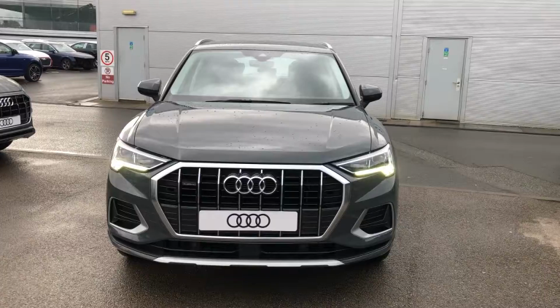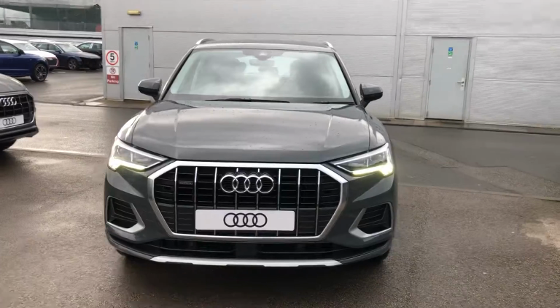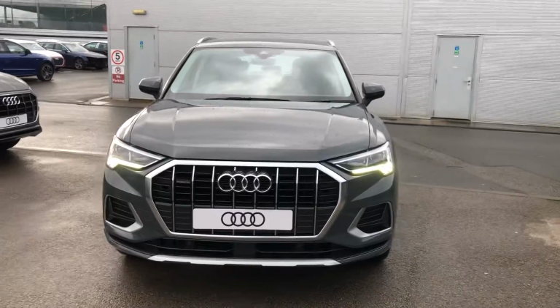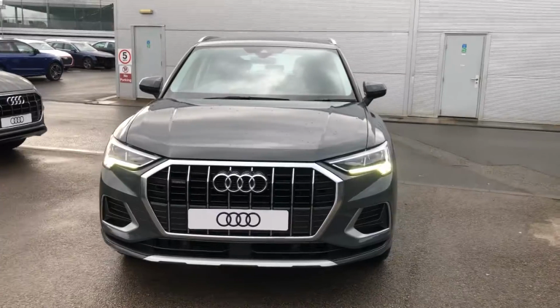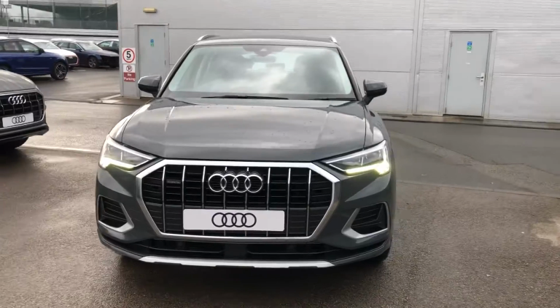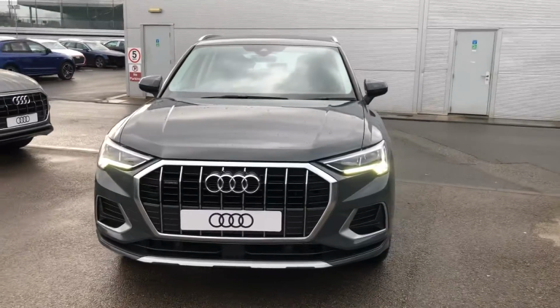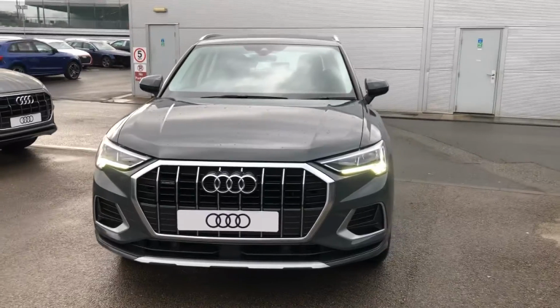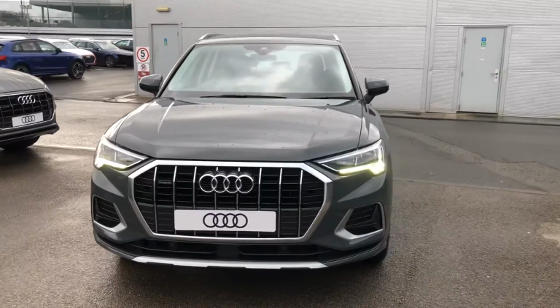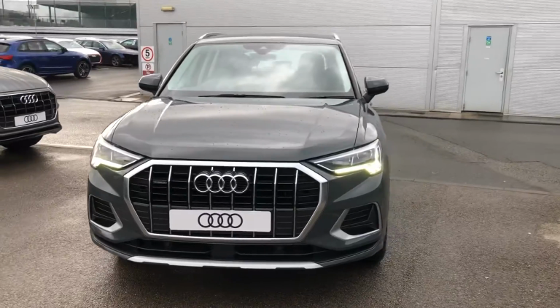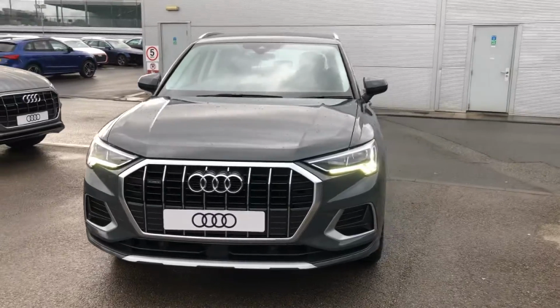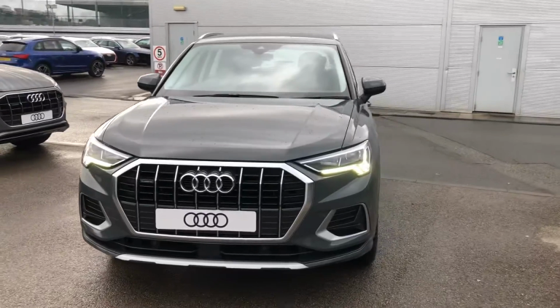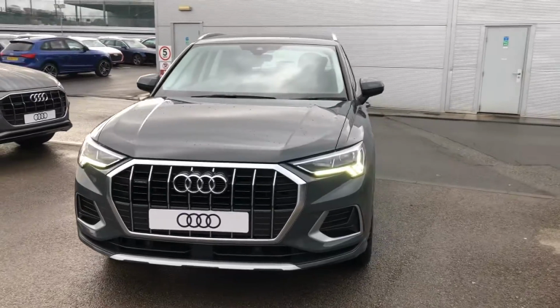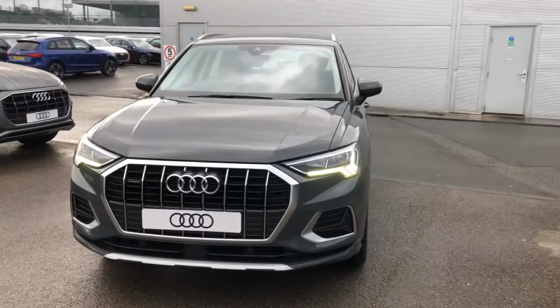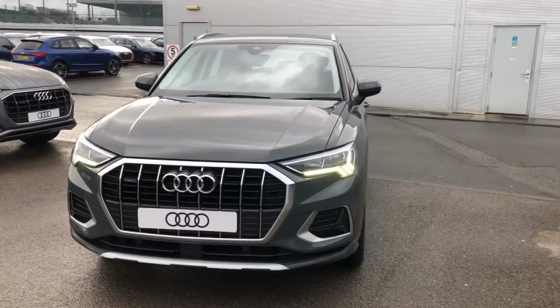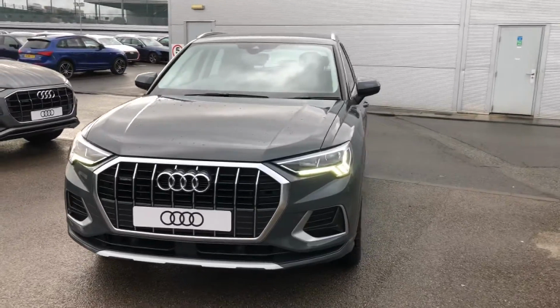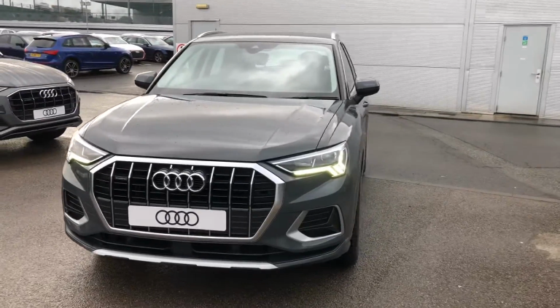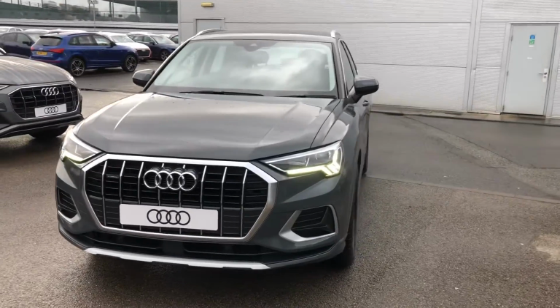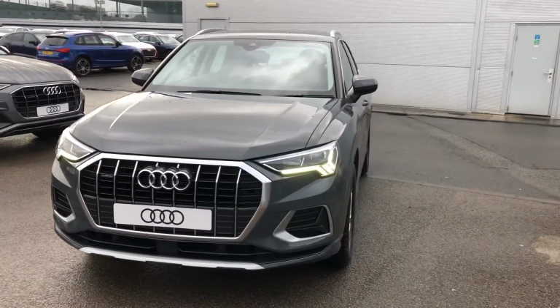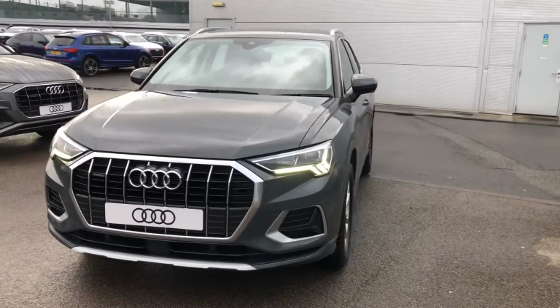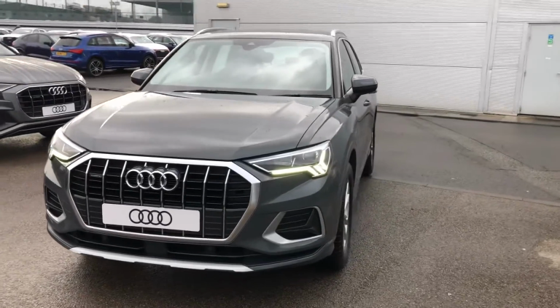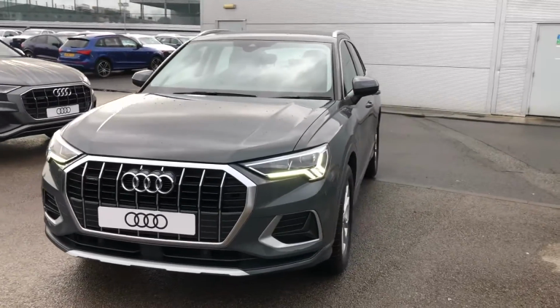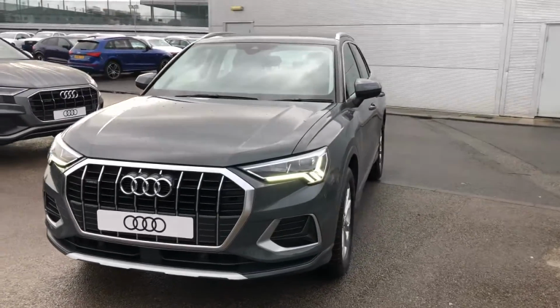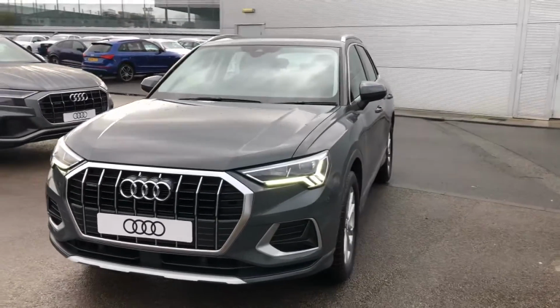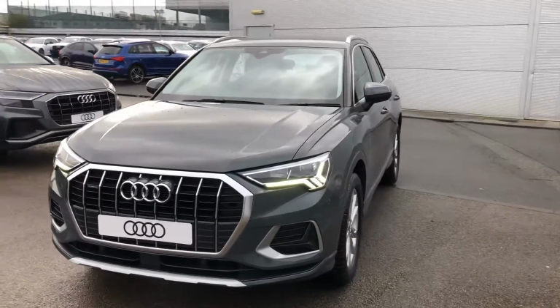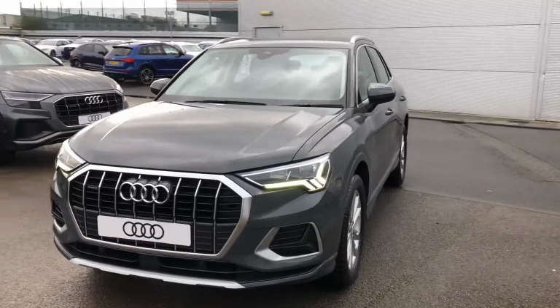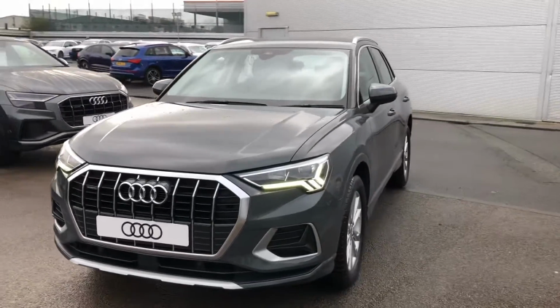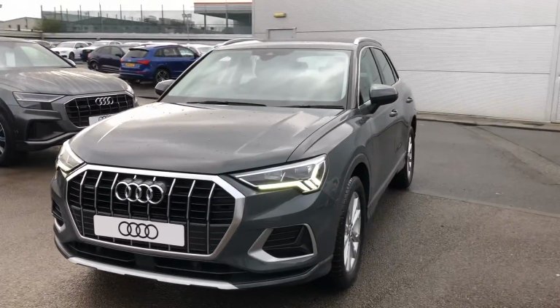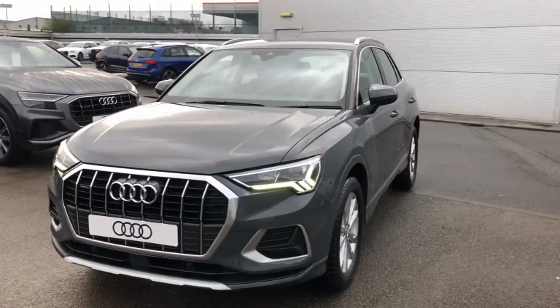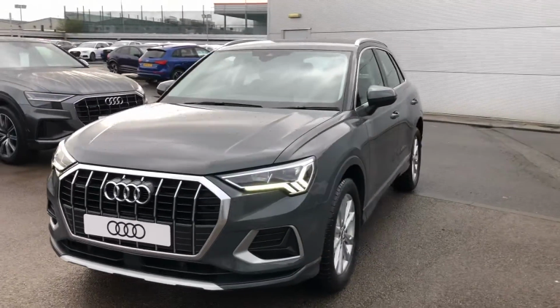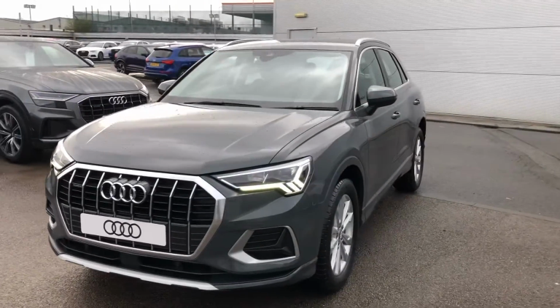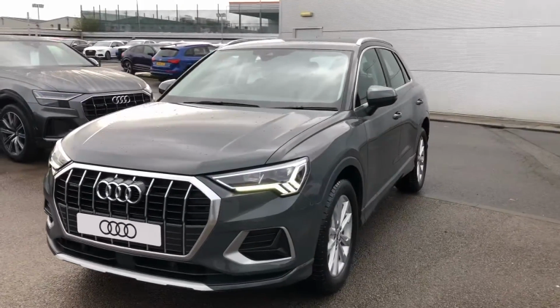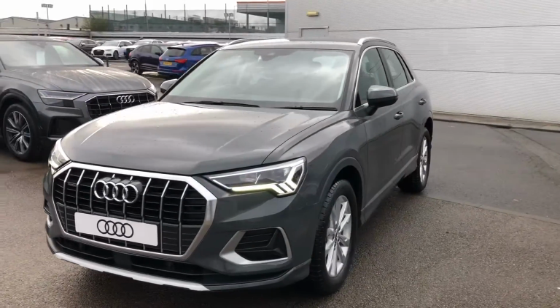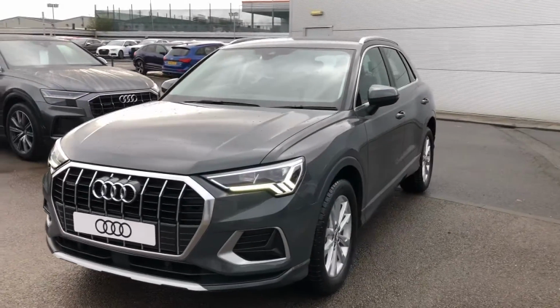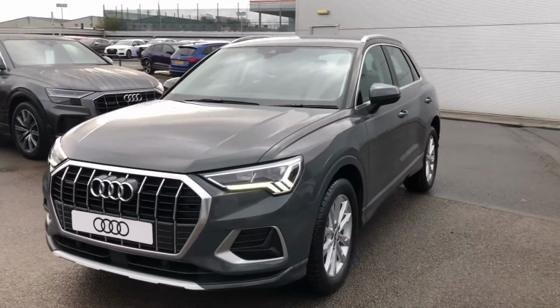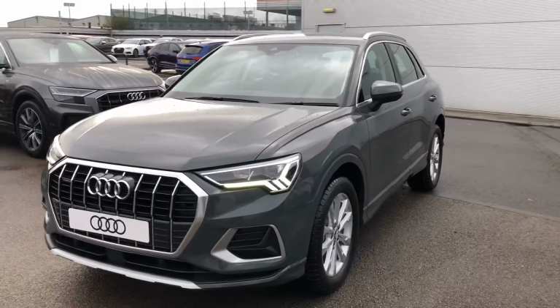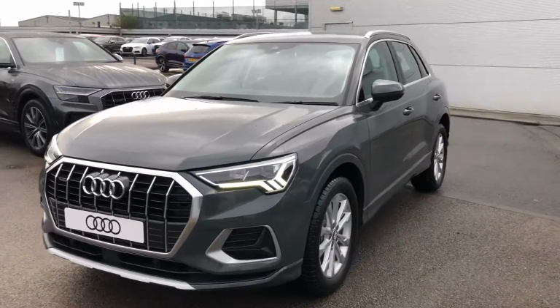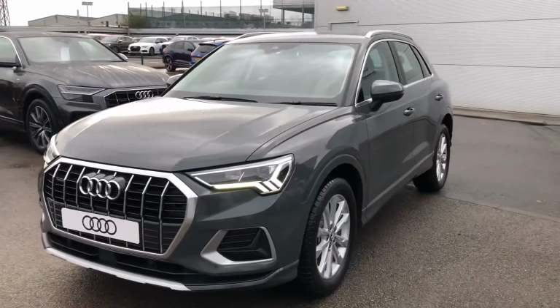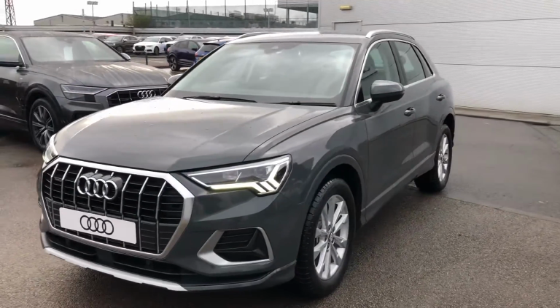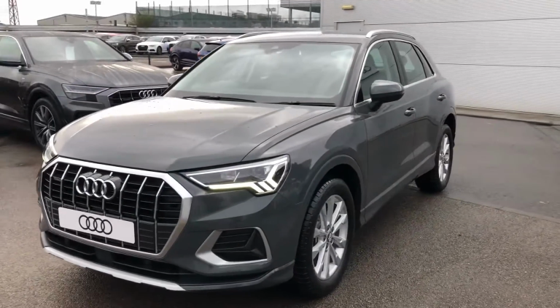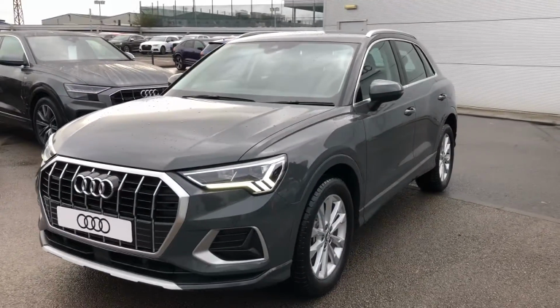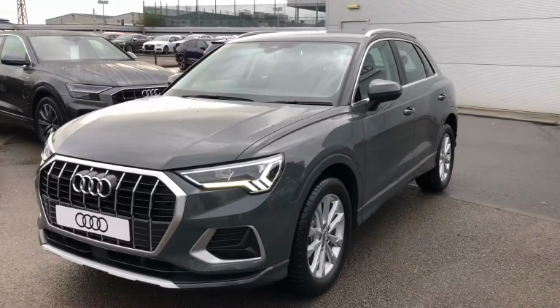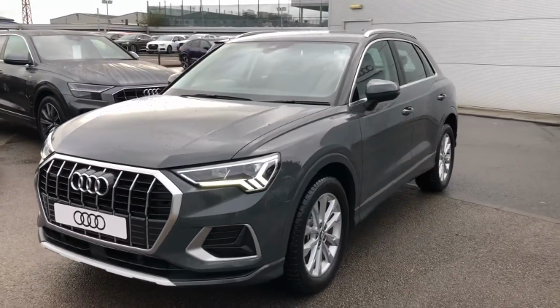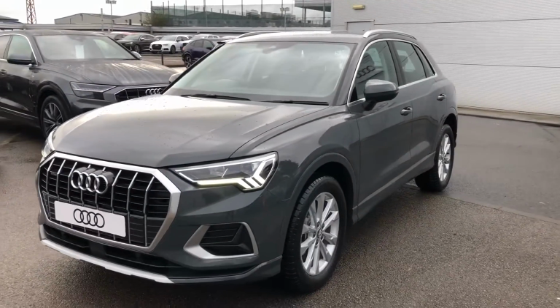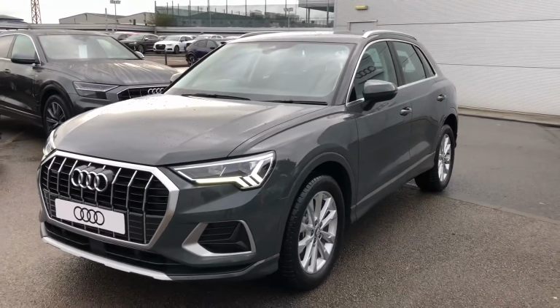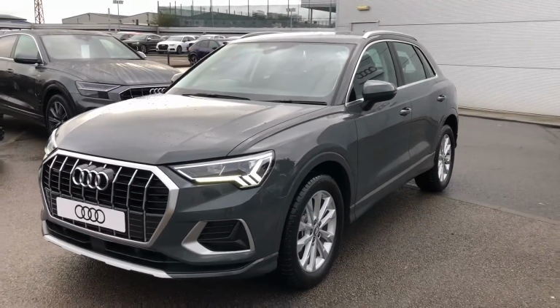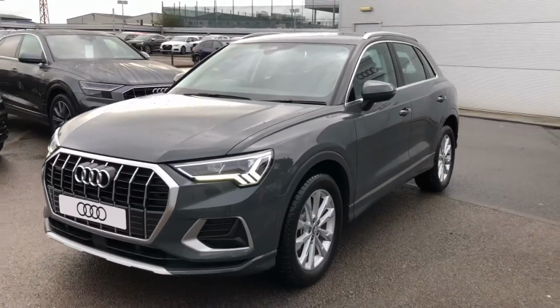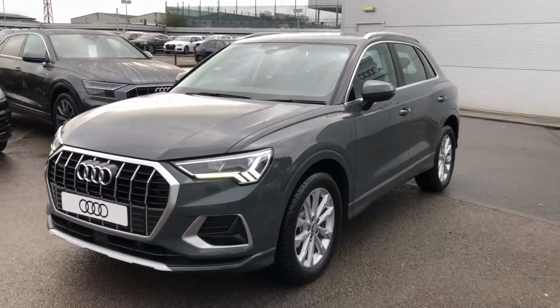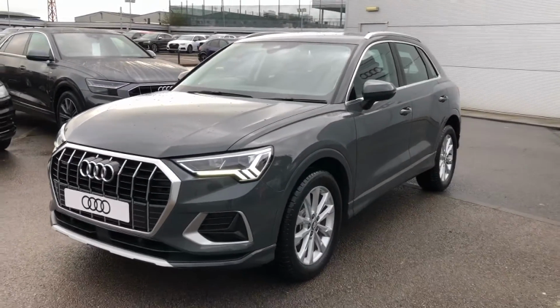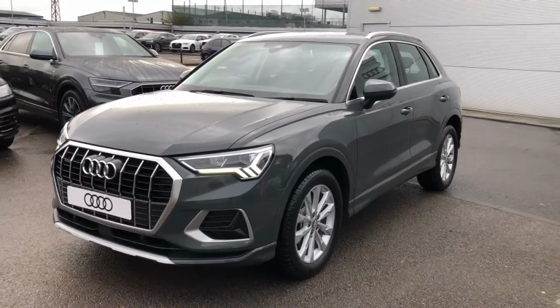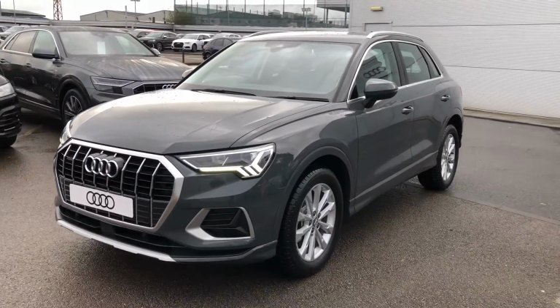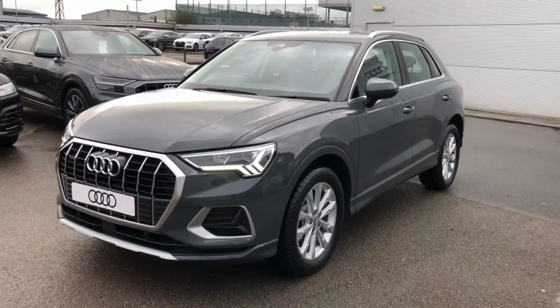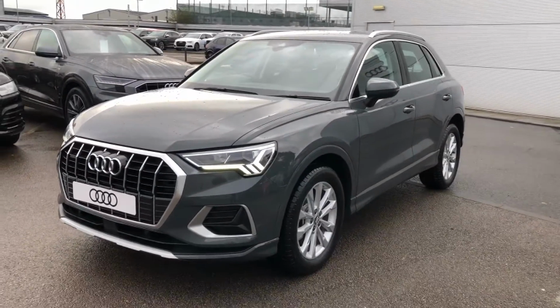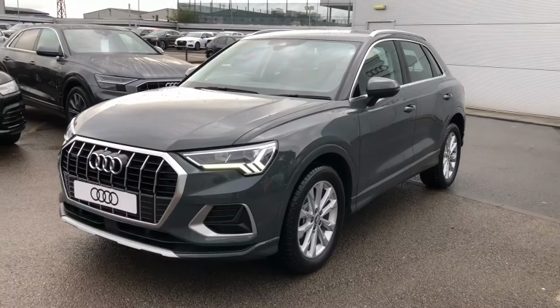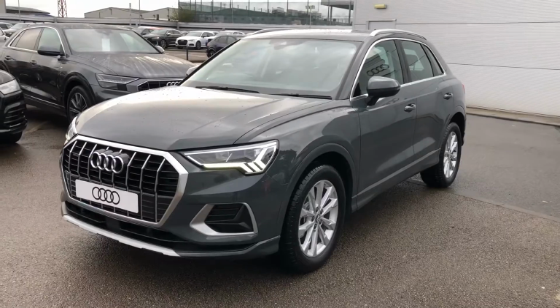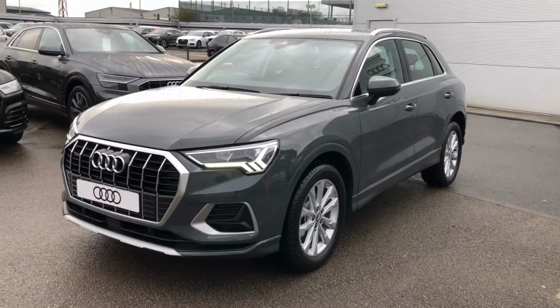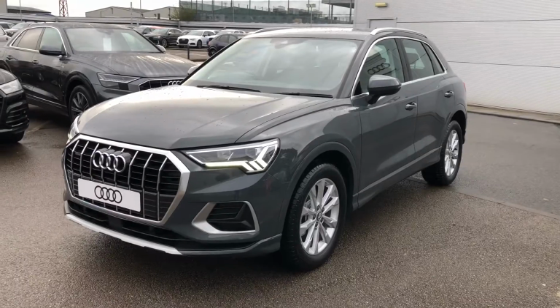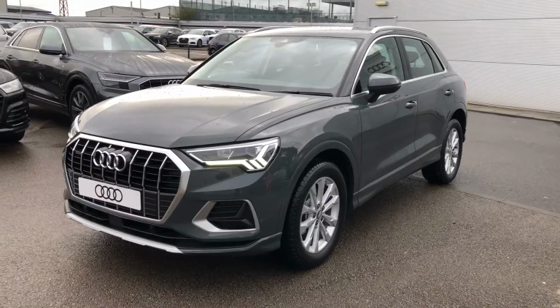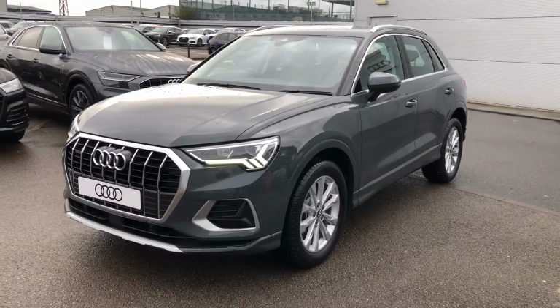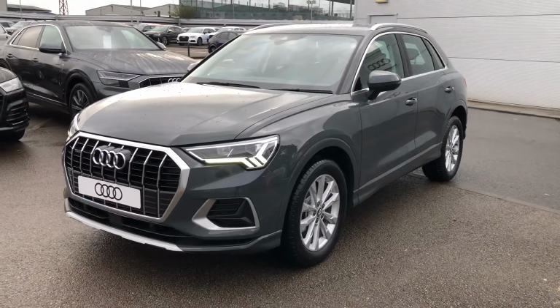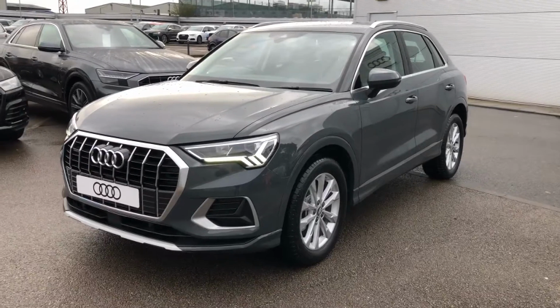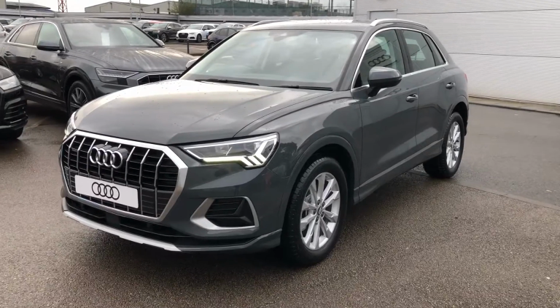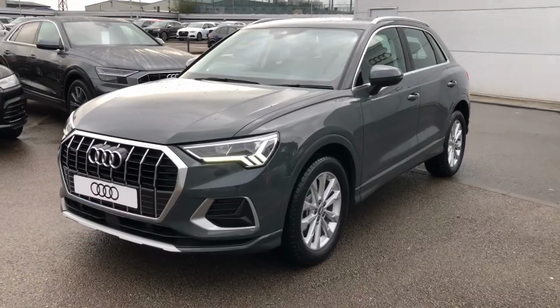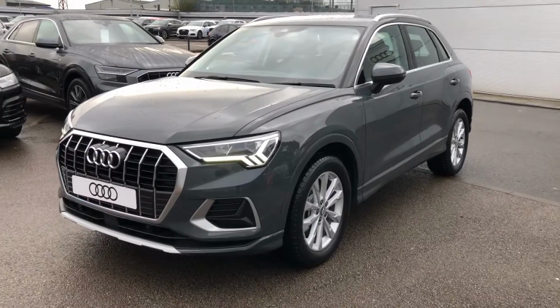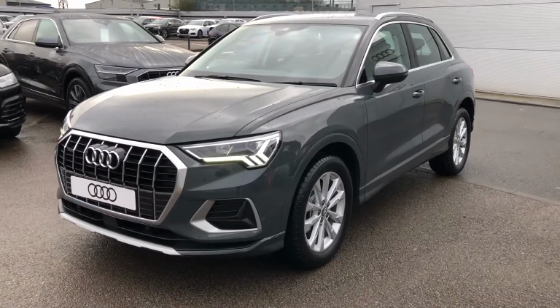Hello there and welcome to Crew Audi. Today I'm going to take you on a short tour of this brand new Audi Q3.